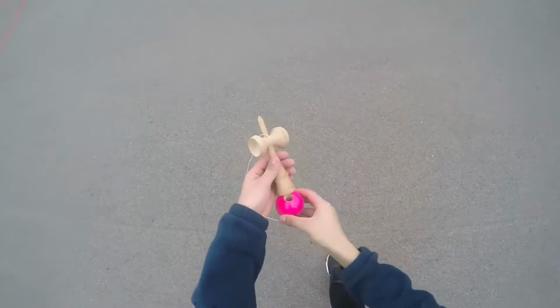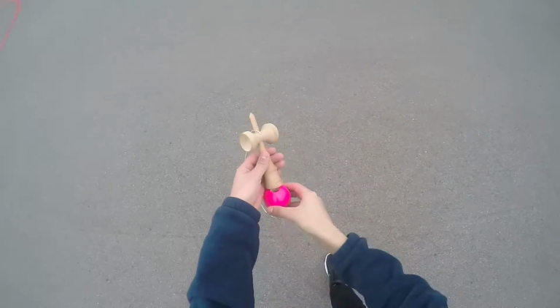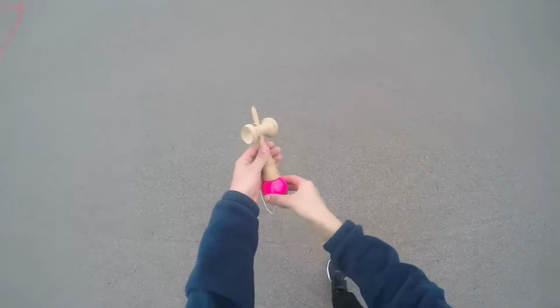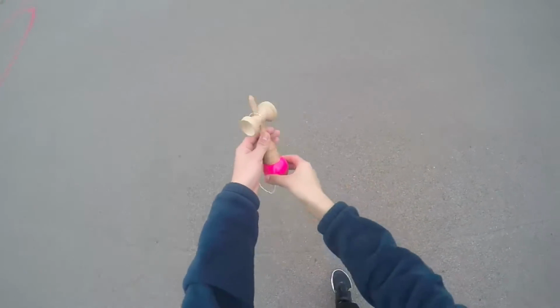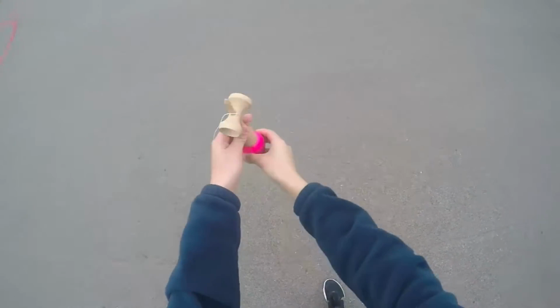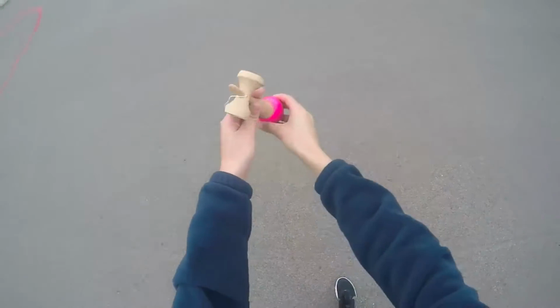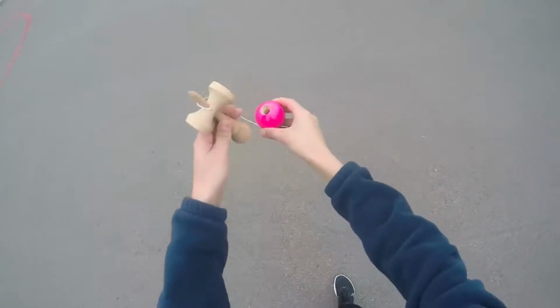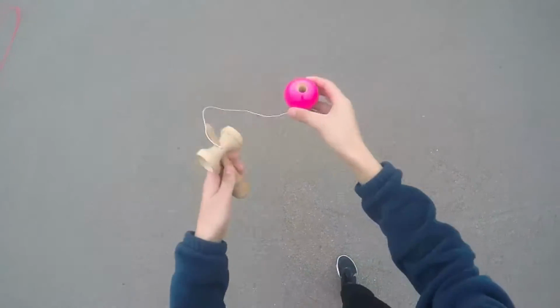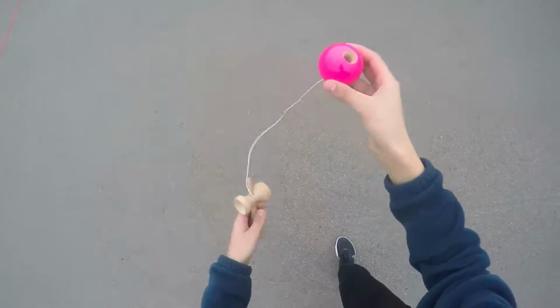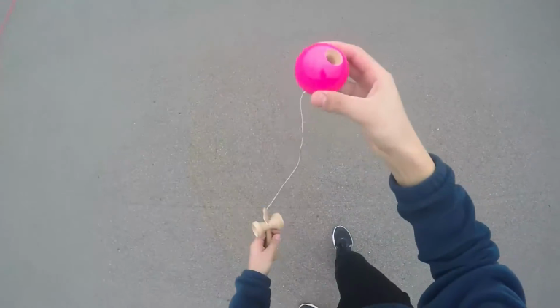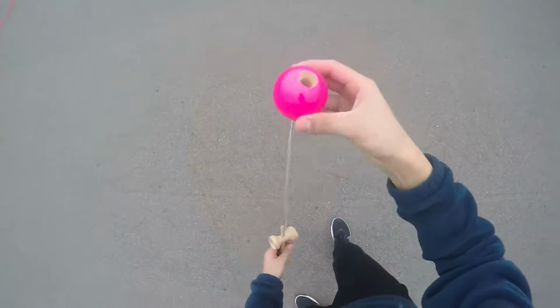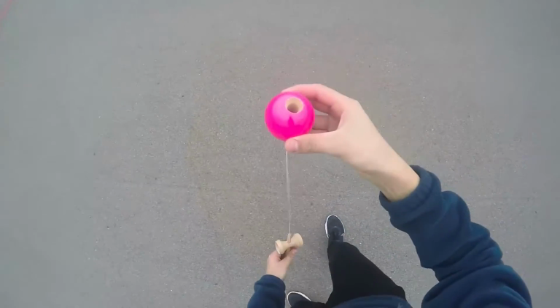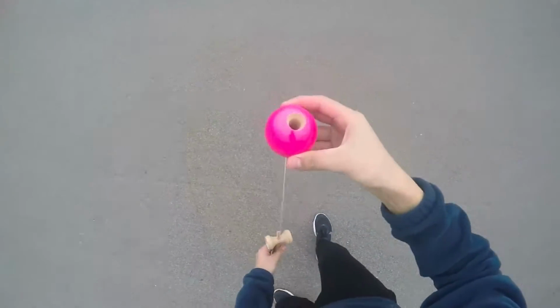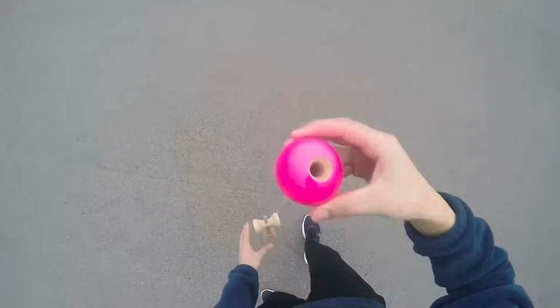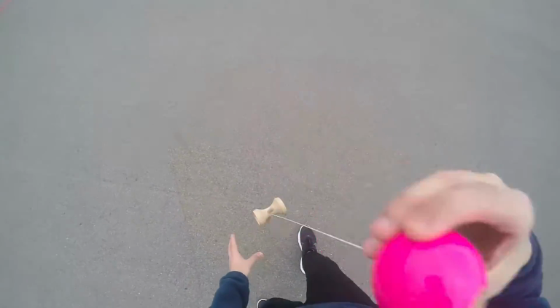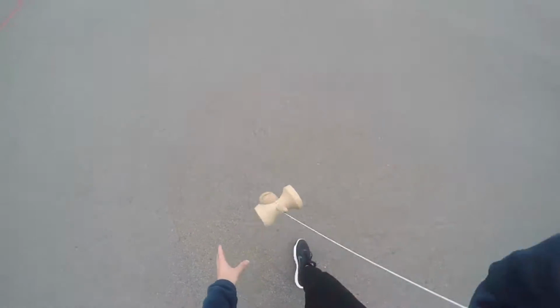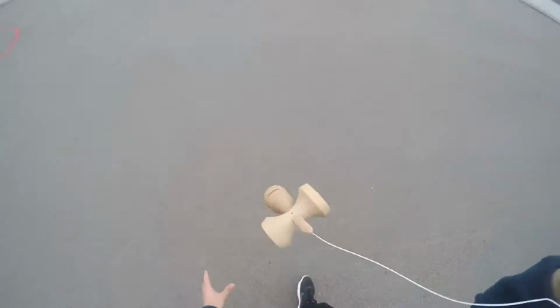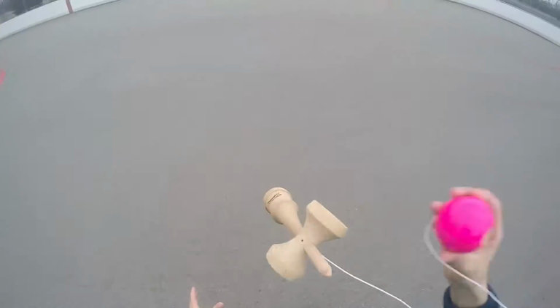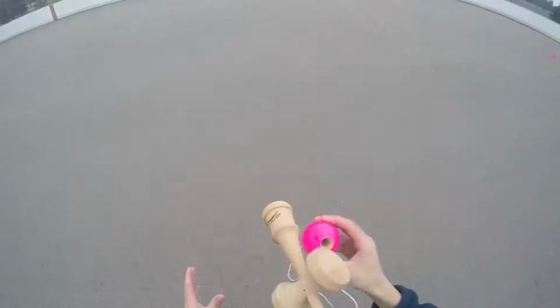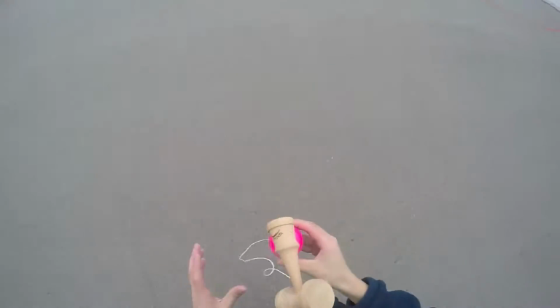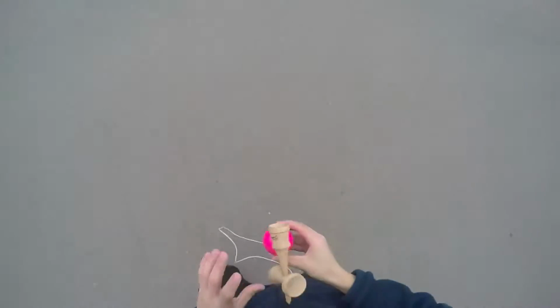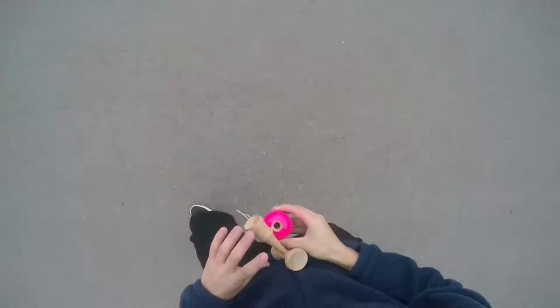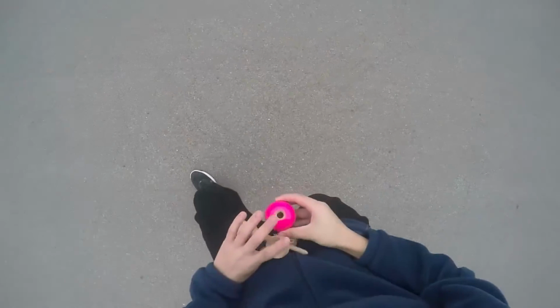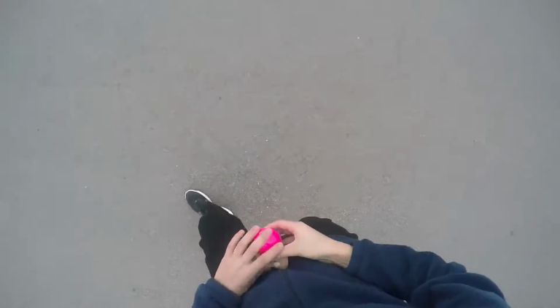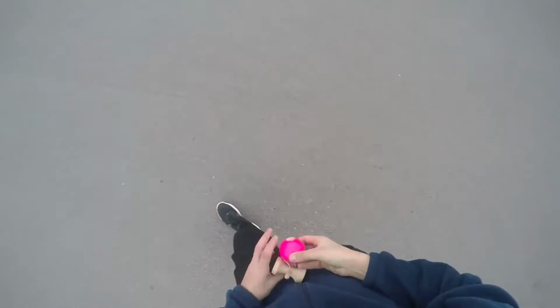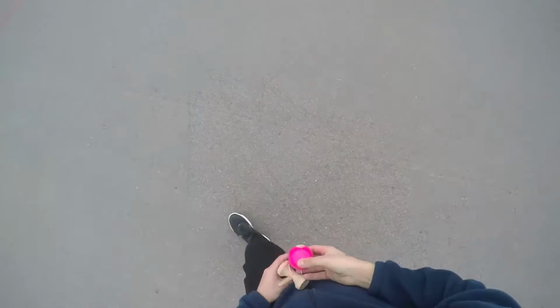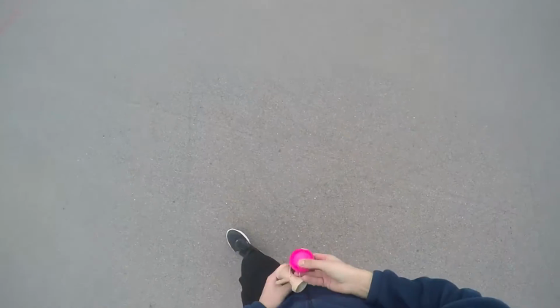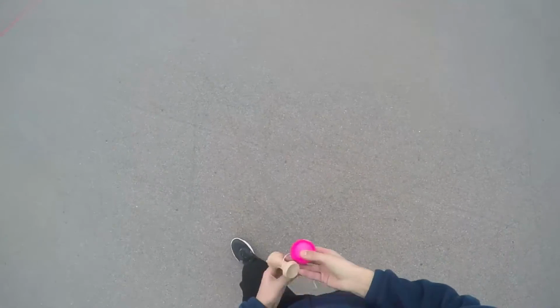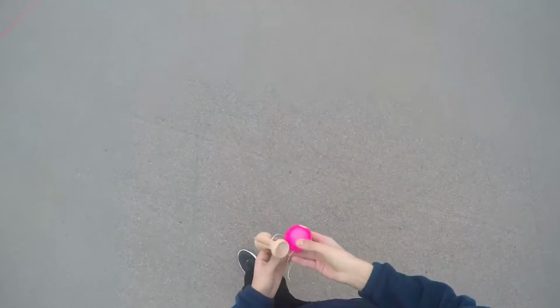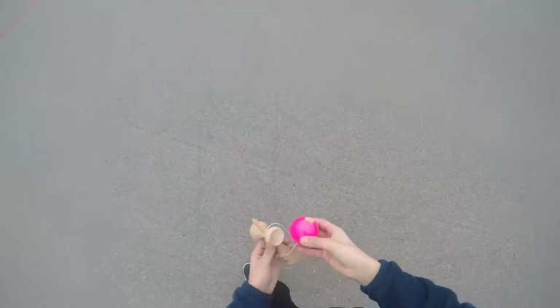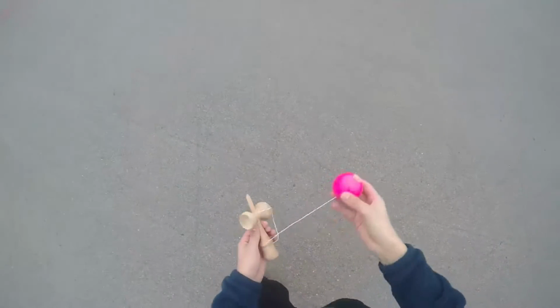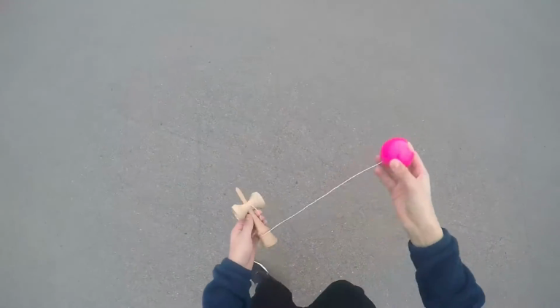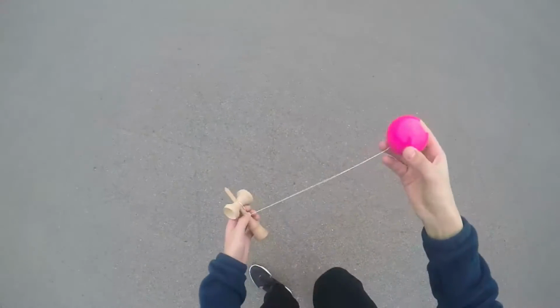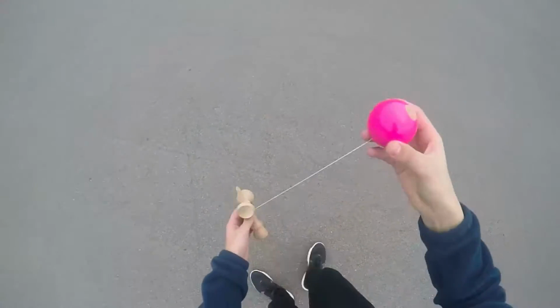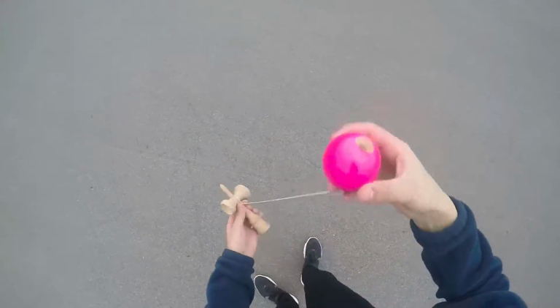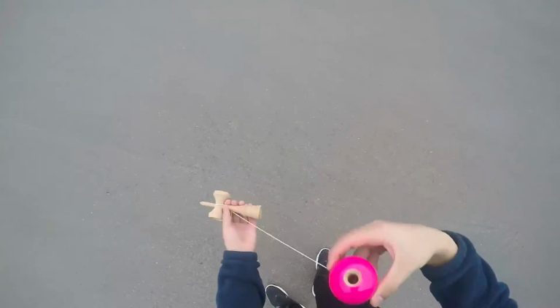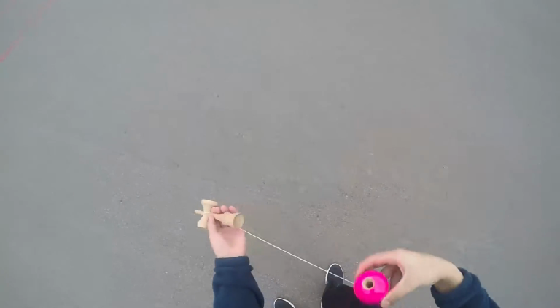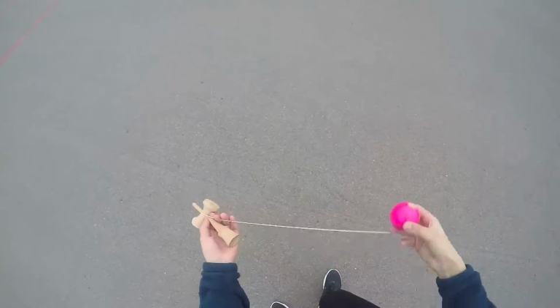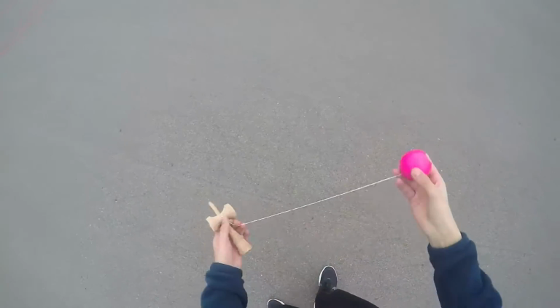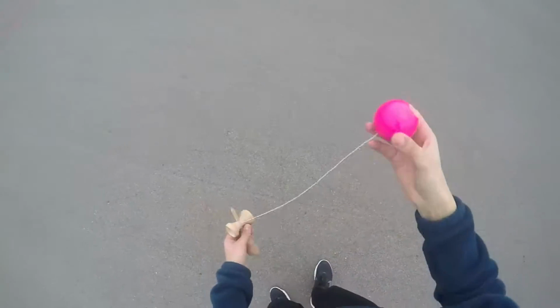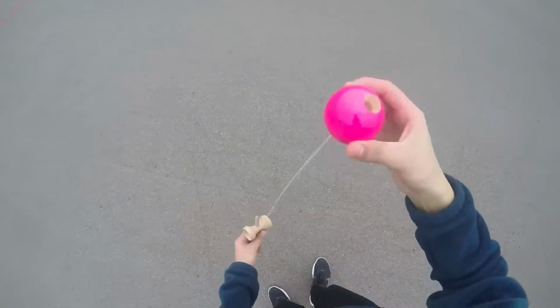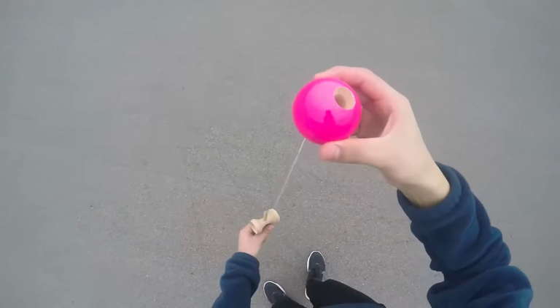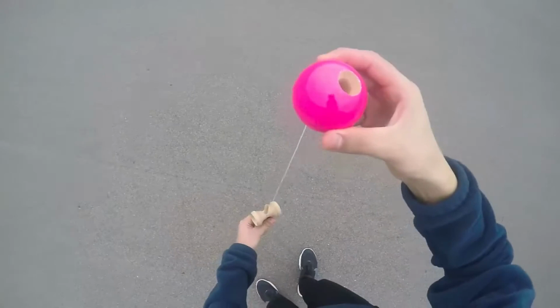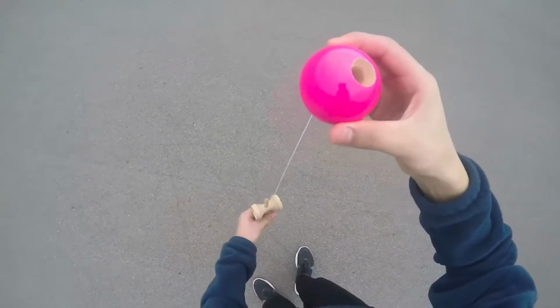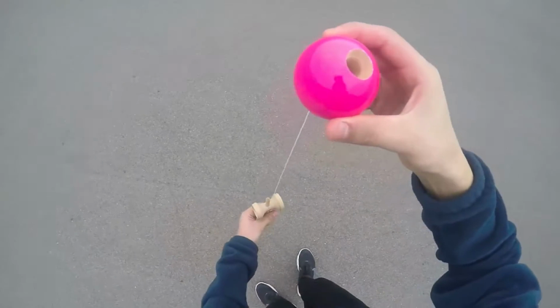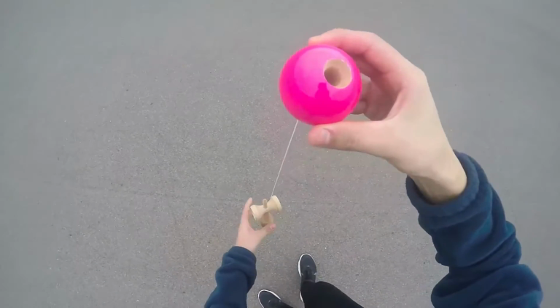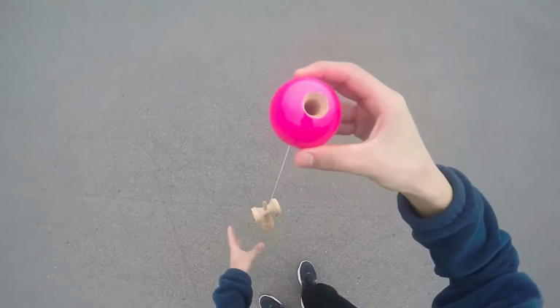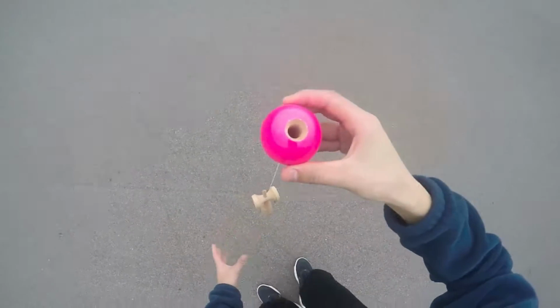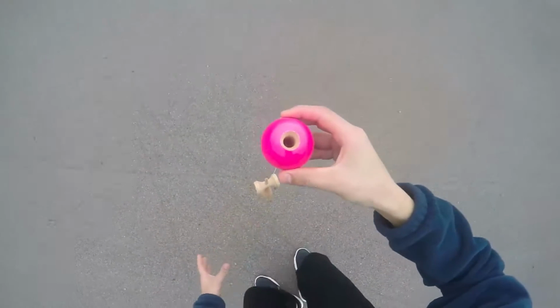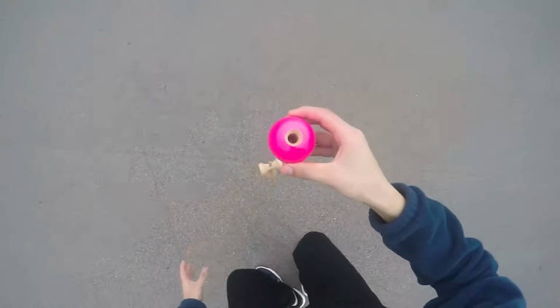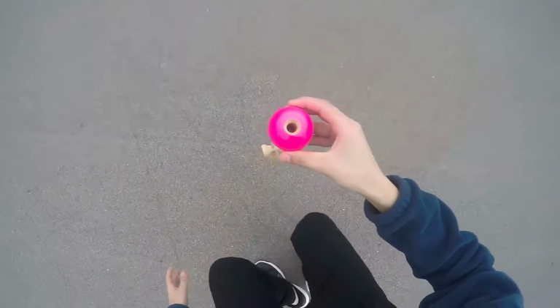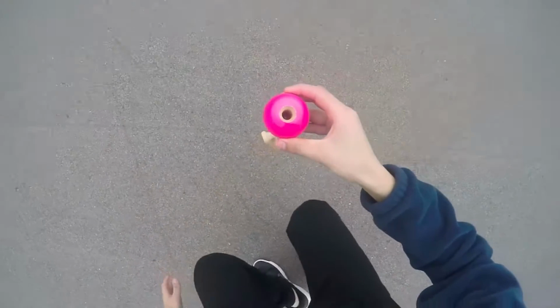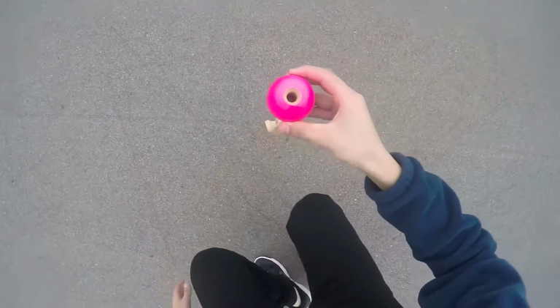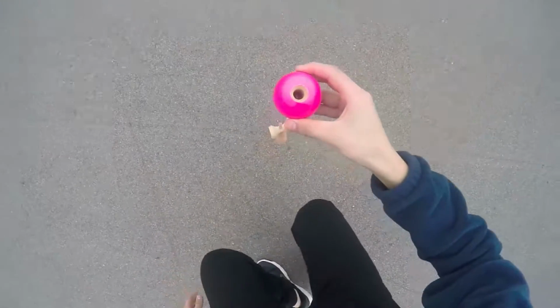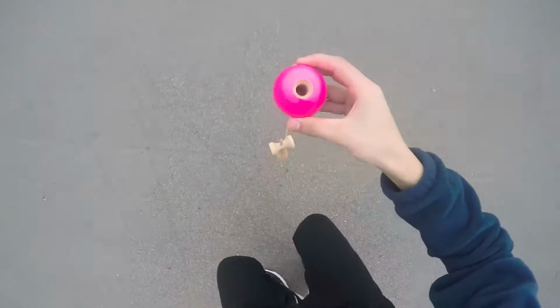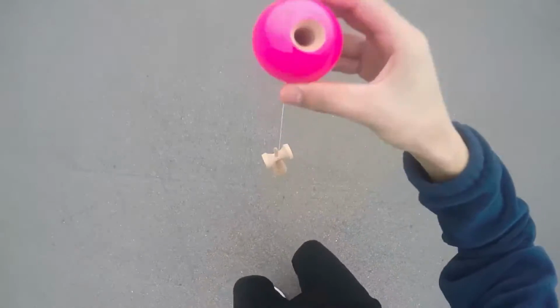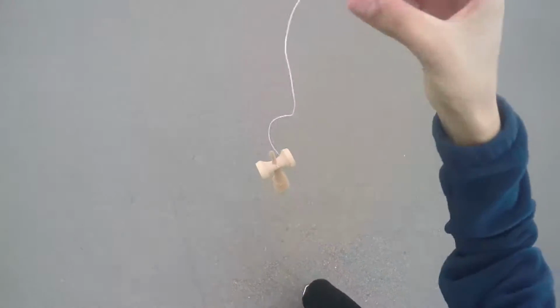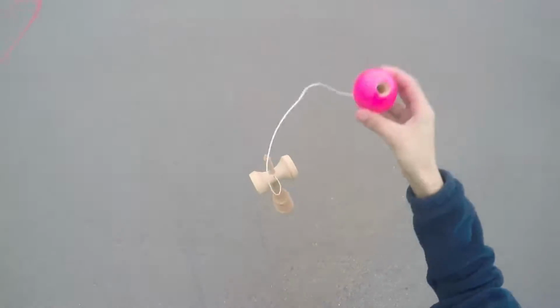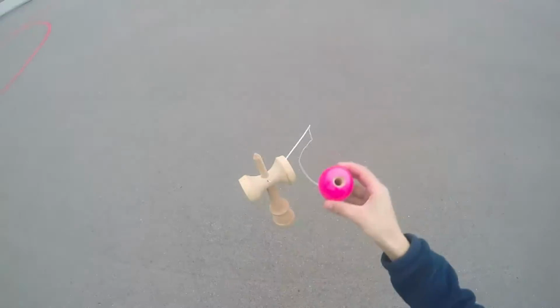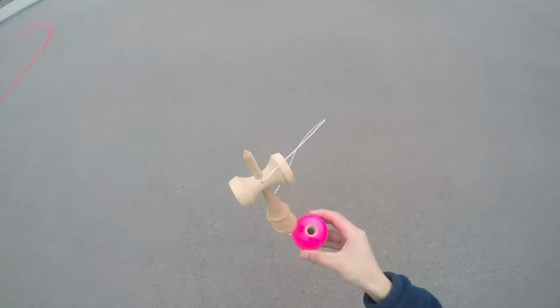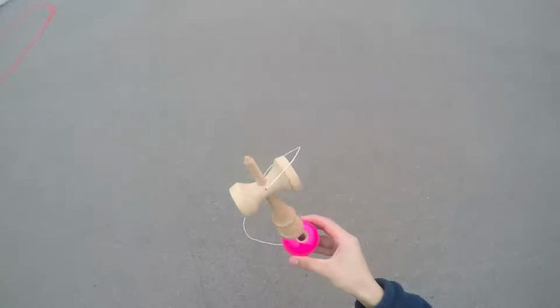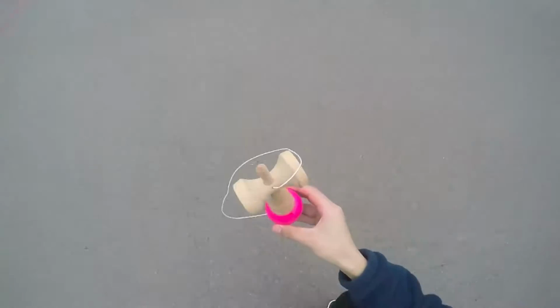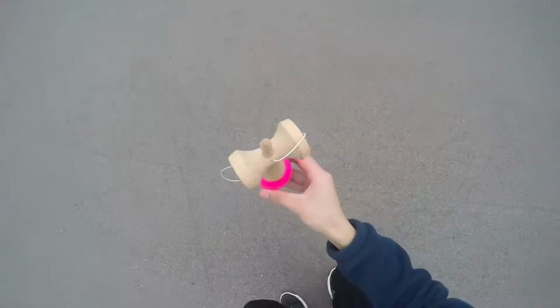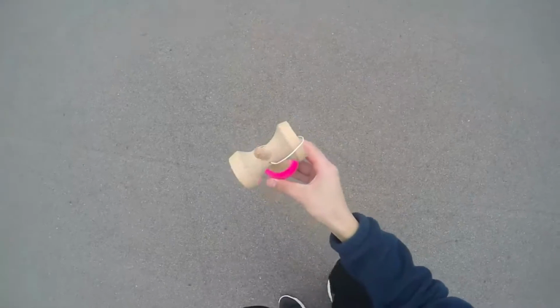If it comes up crooked — like if you move it to this side or to this side — you're not going to be able to catch it. You need to bend your knees so it comes straight up in the air.